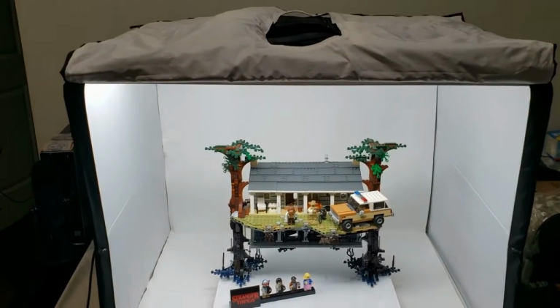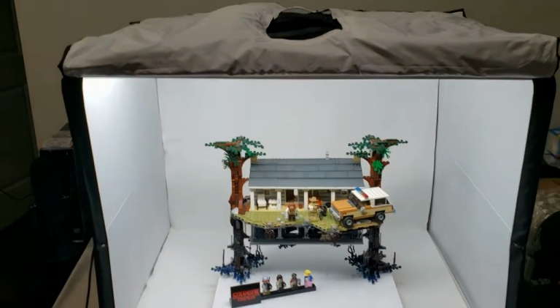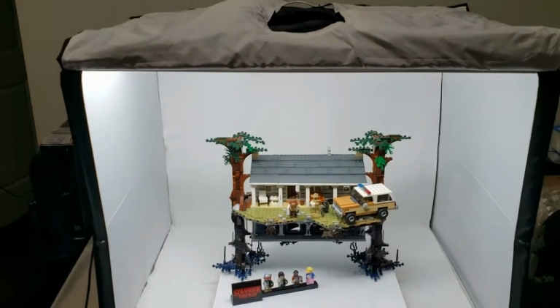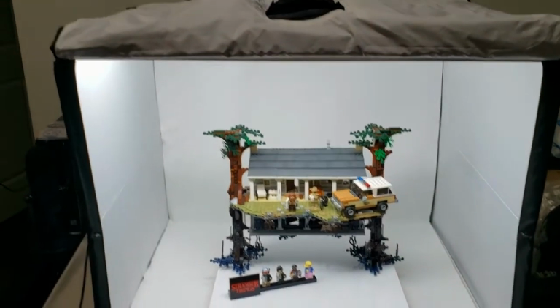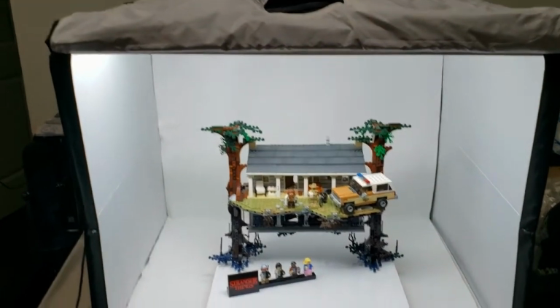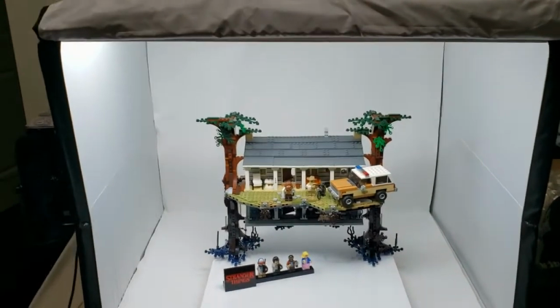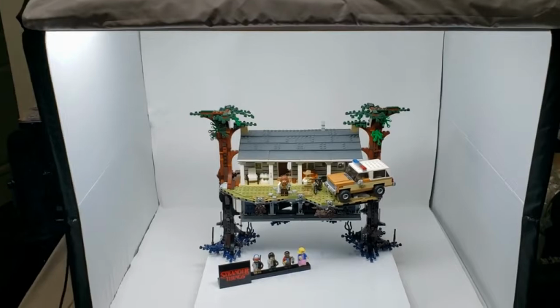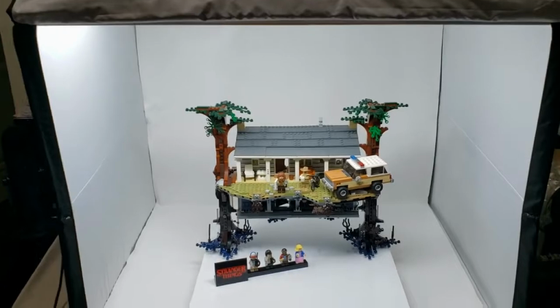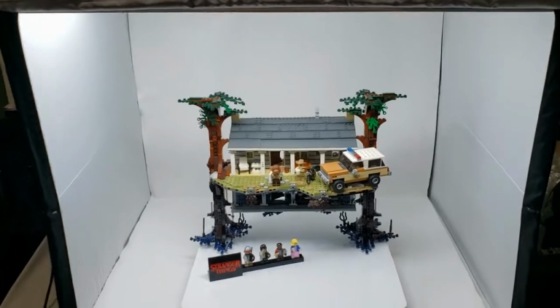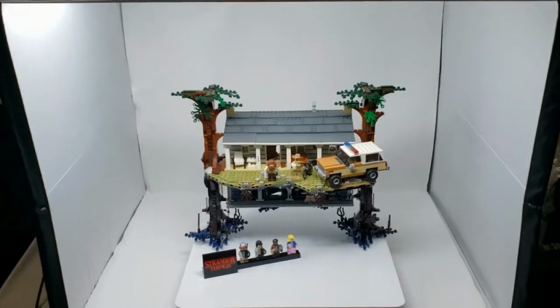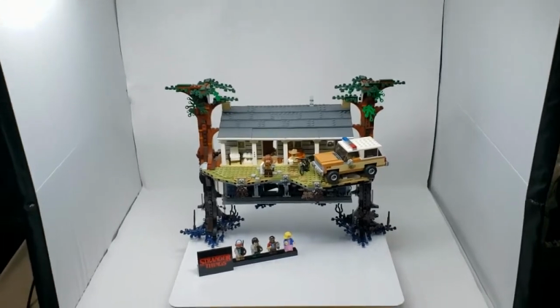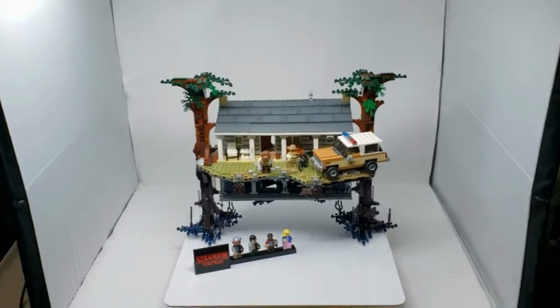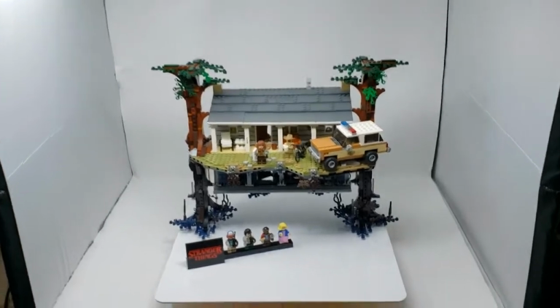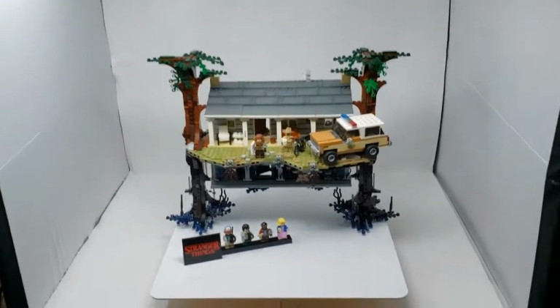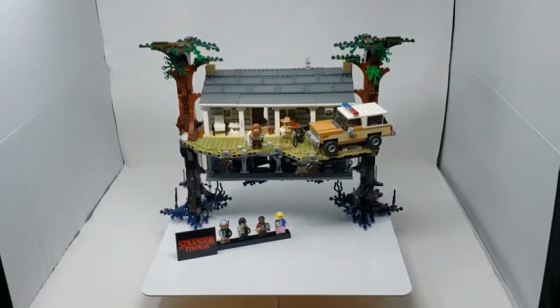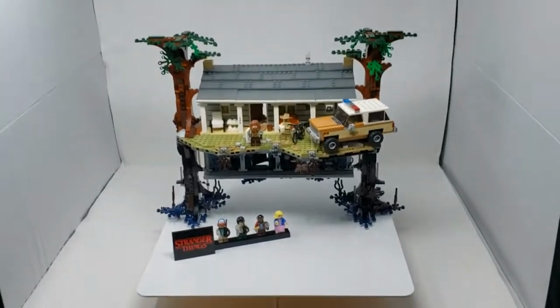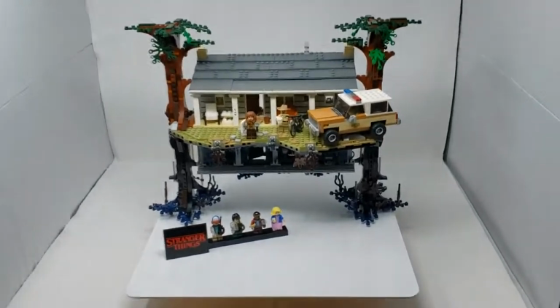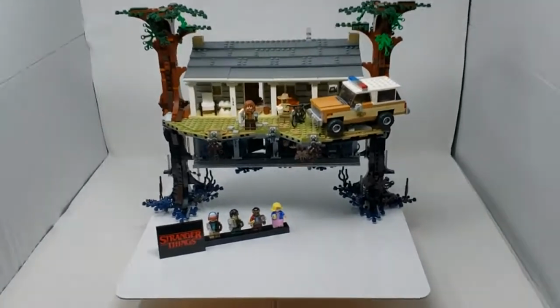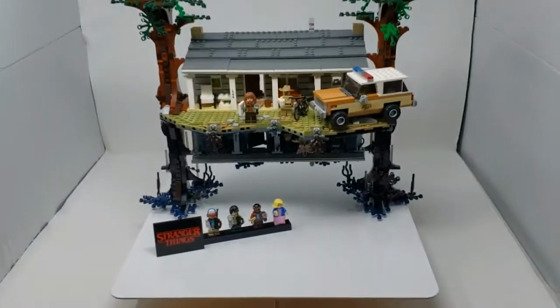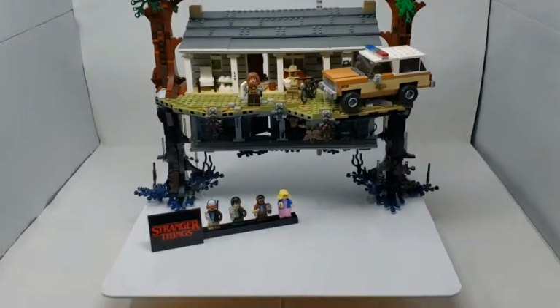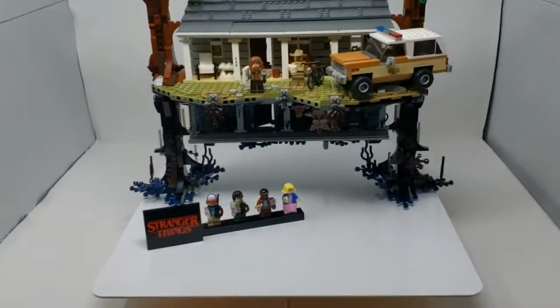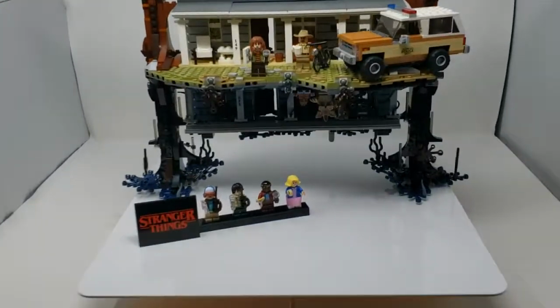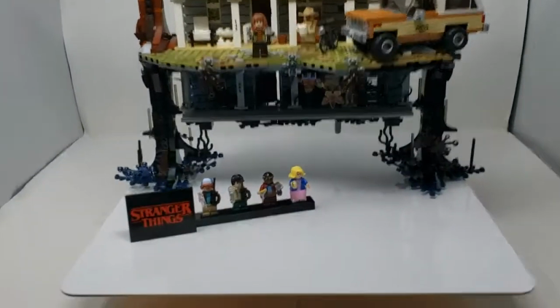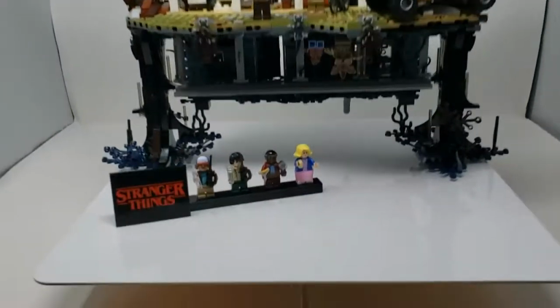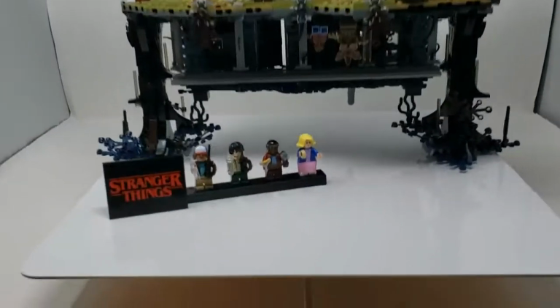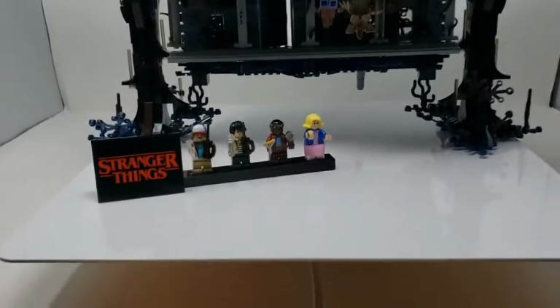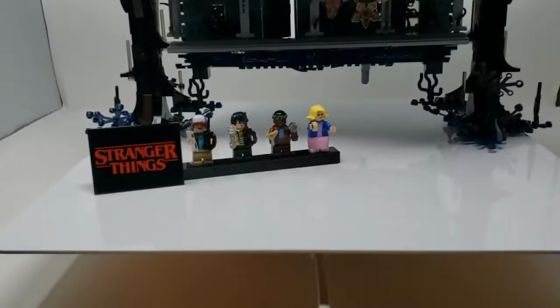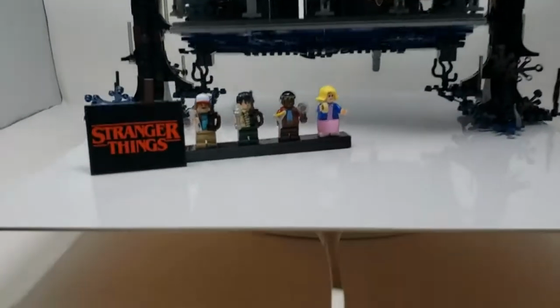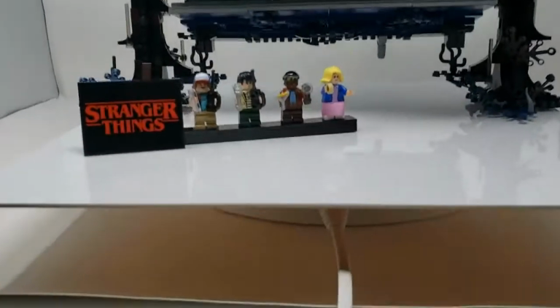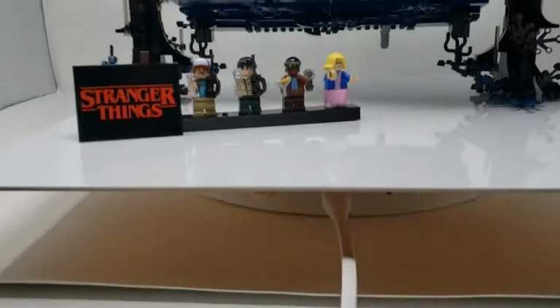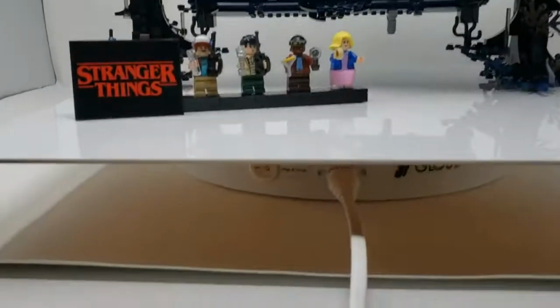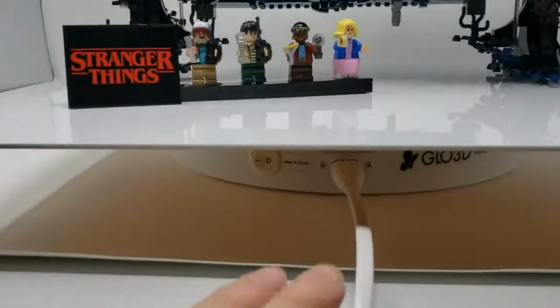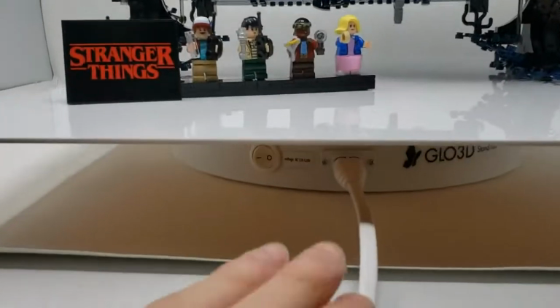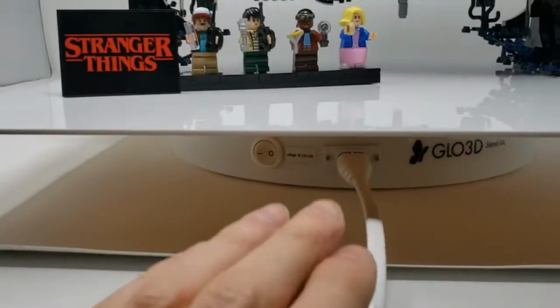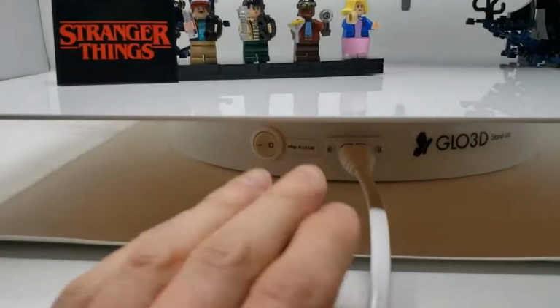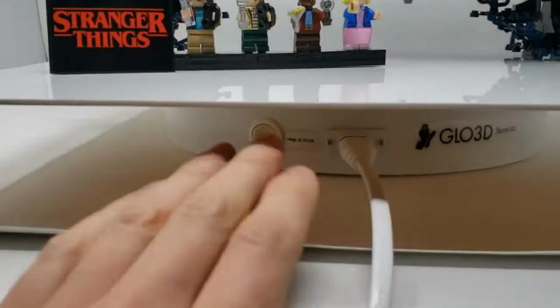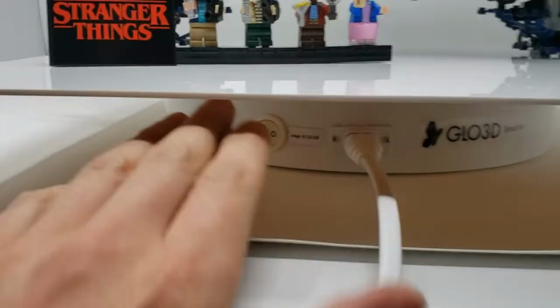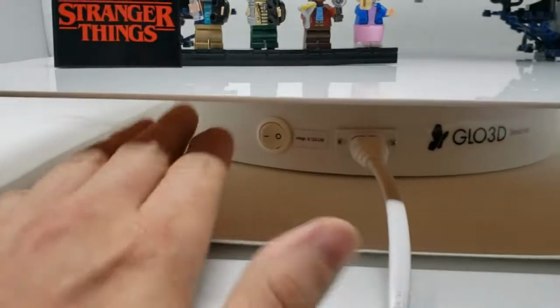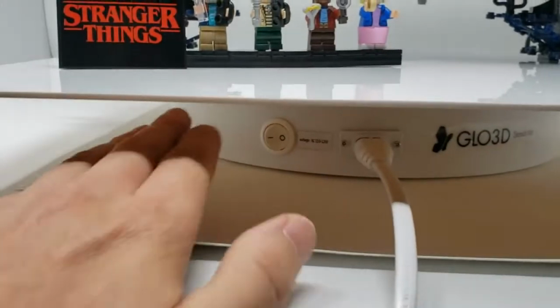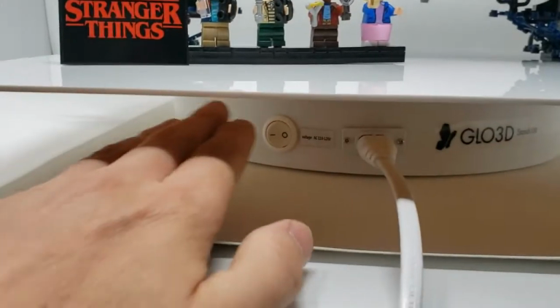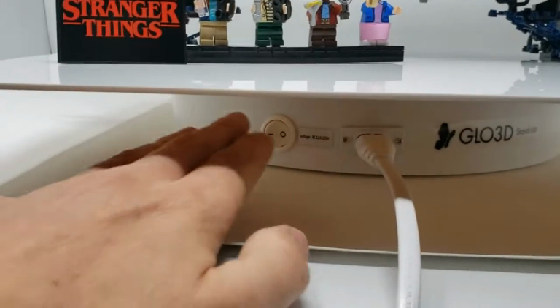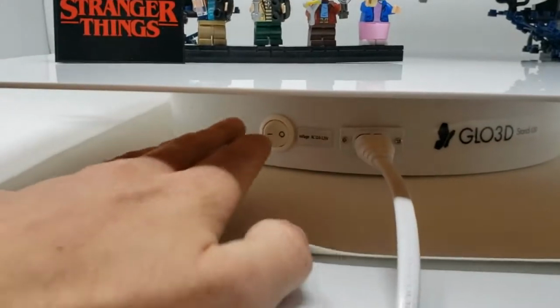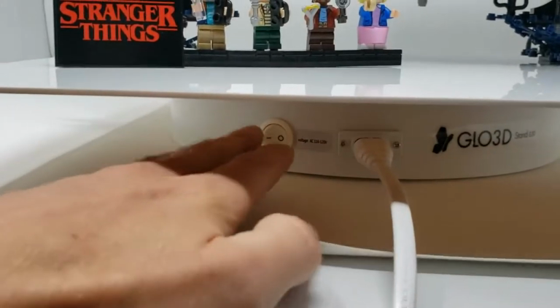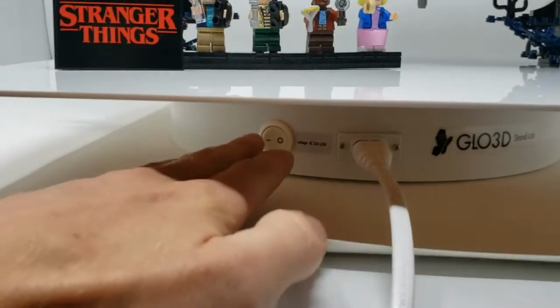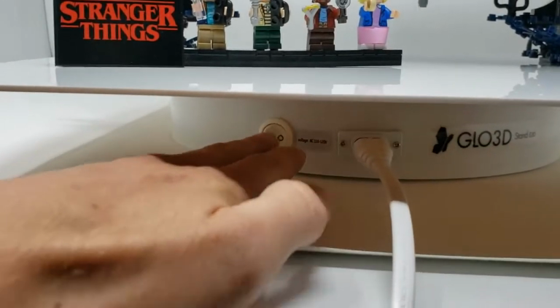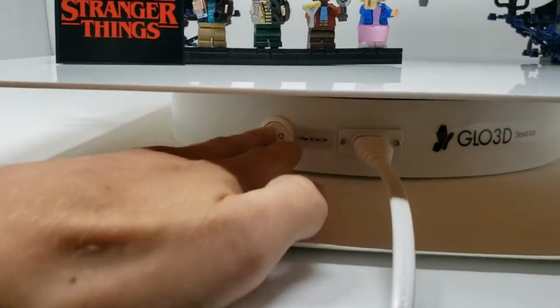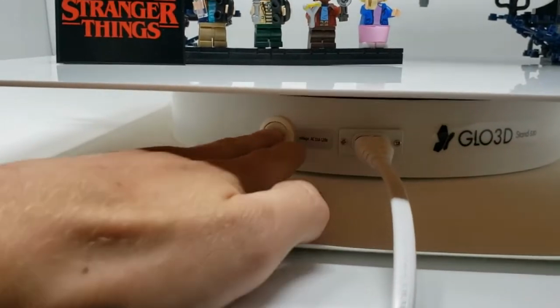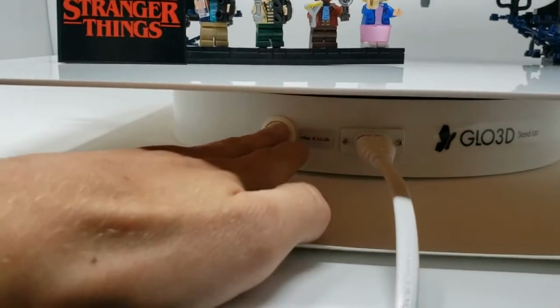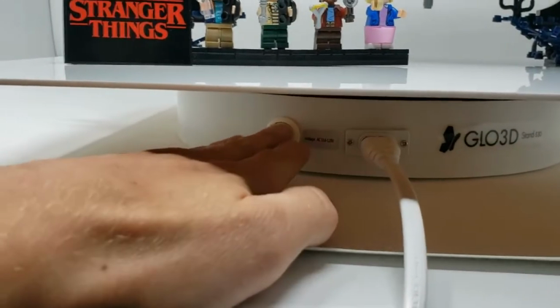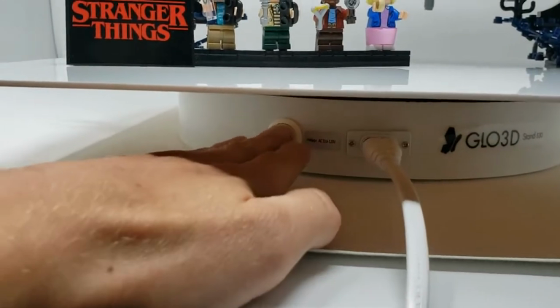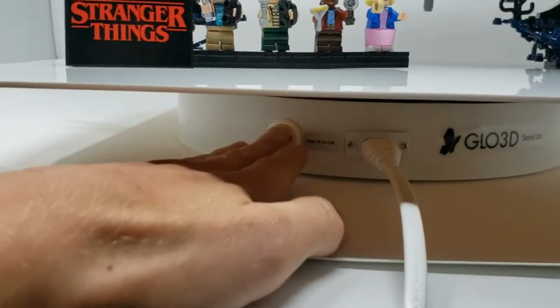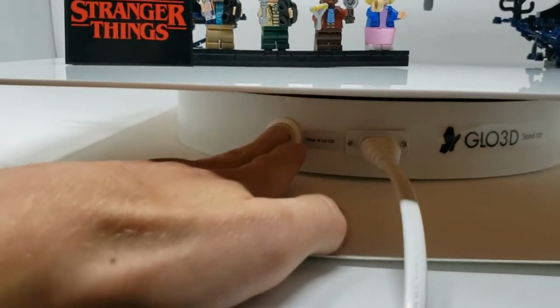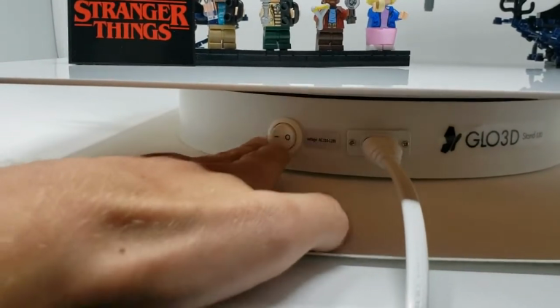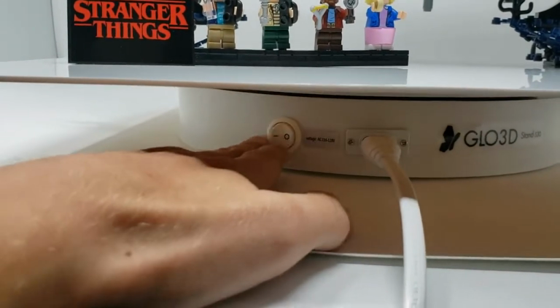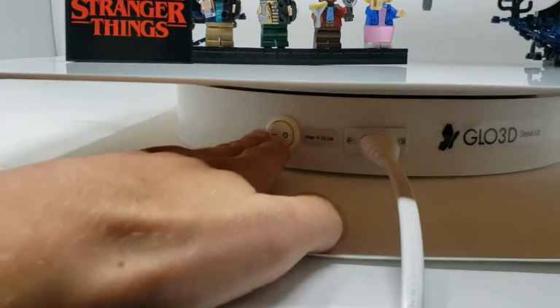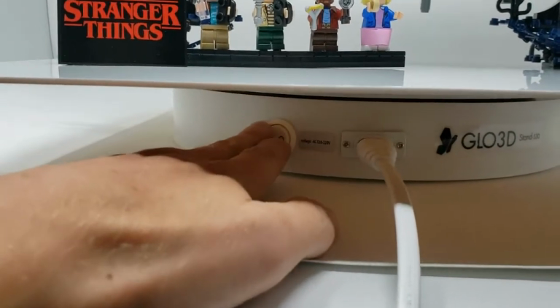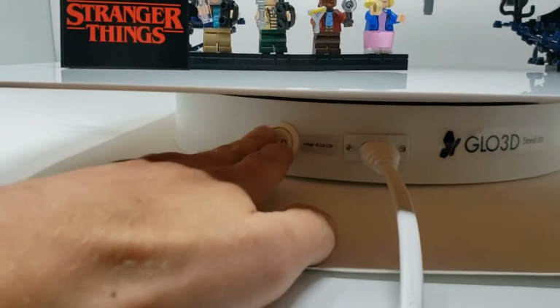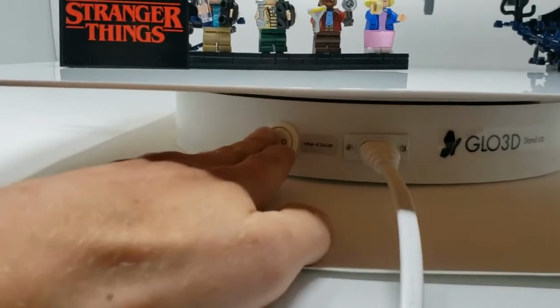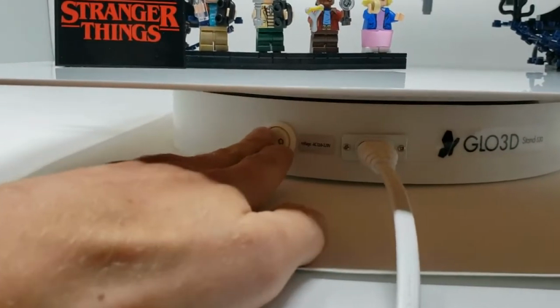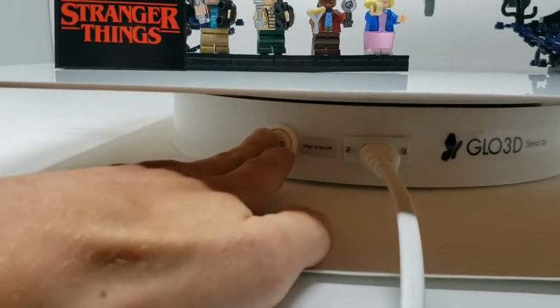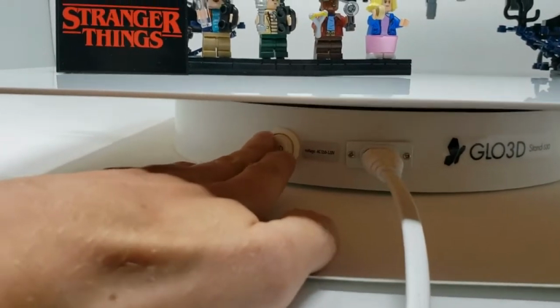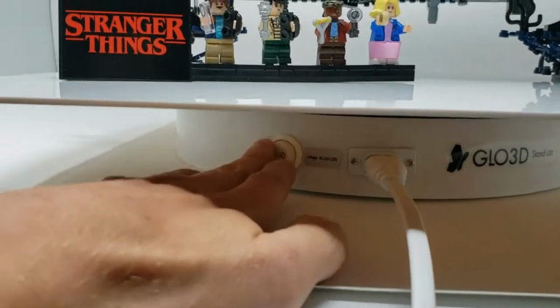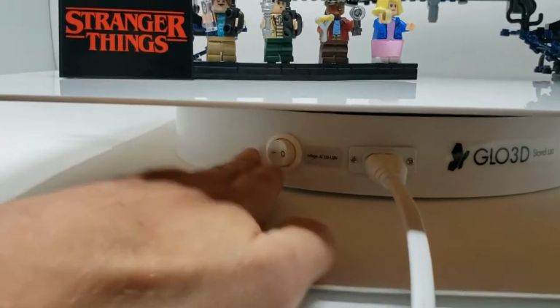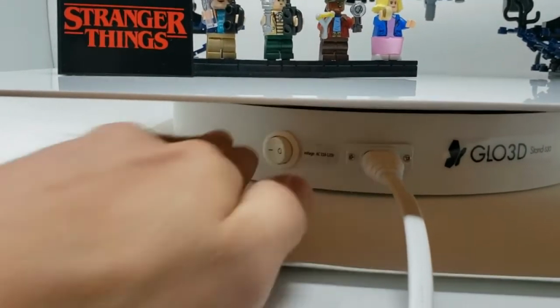I bought a turntable — I'll just turn it on and spin it around.